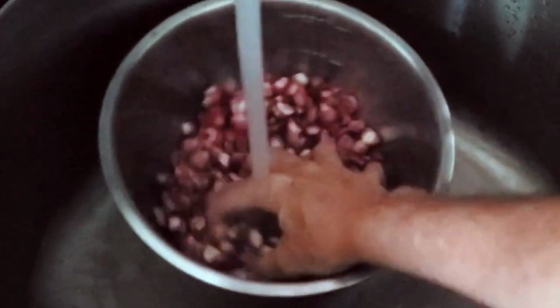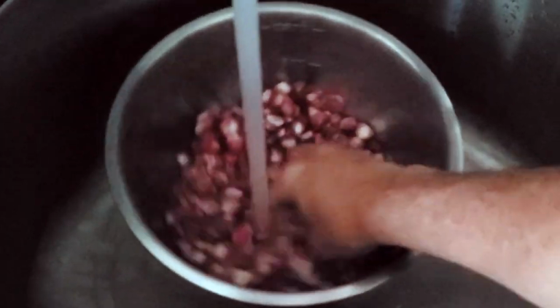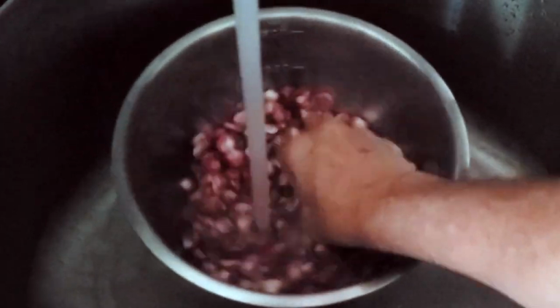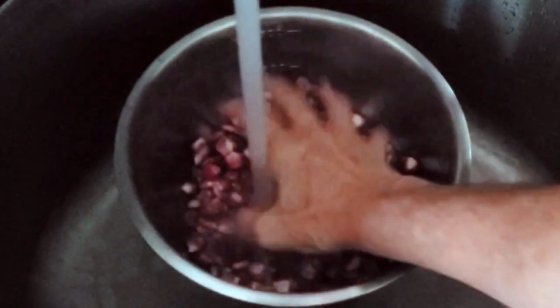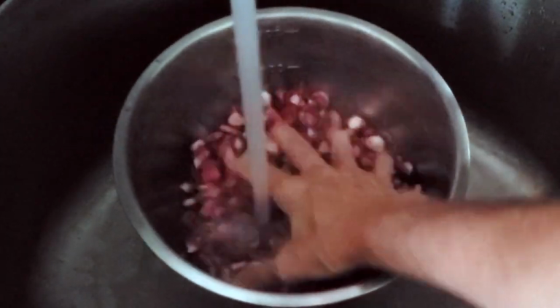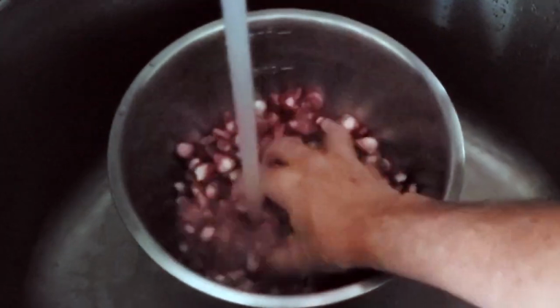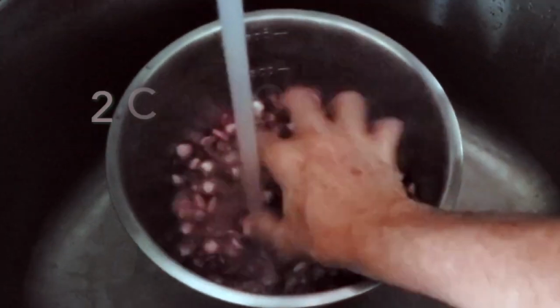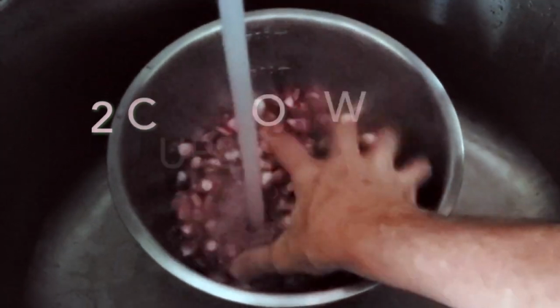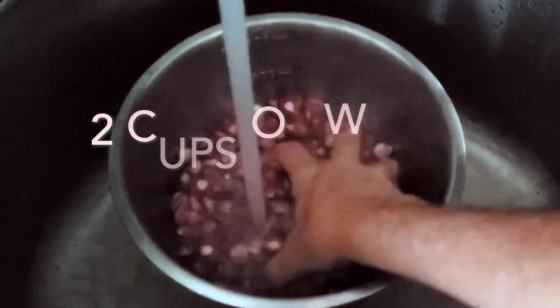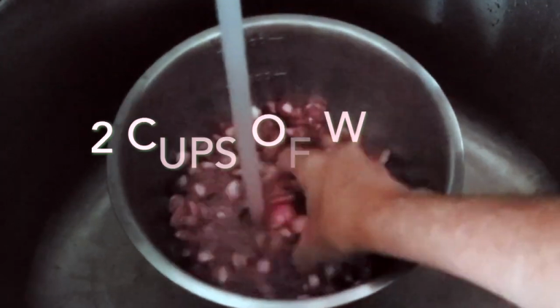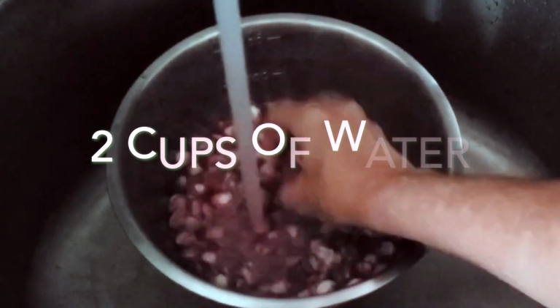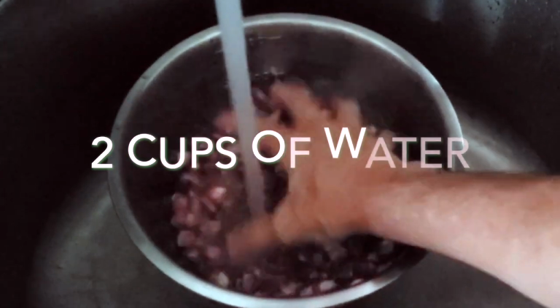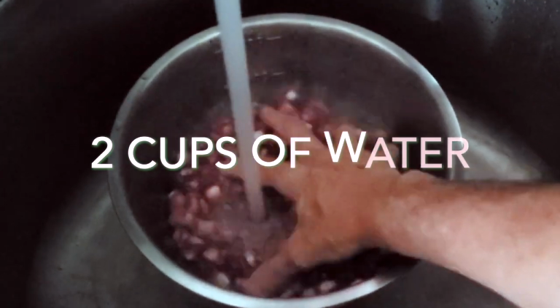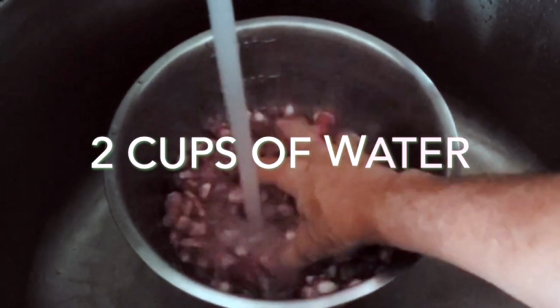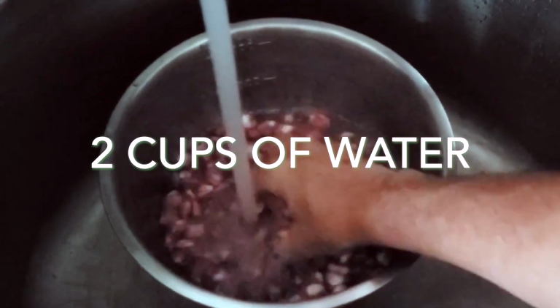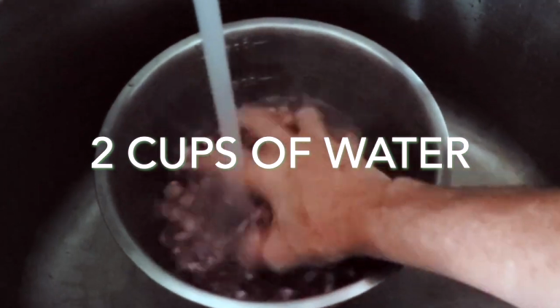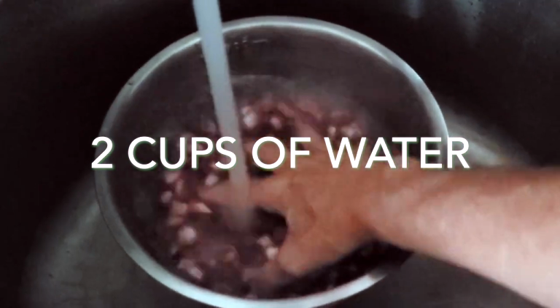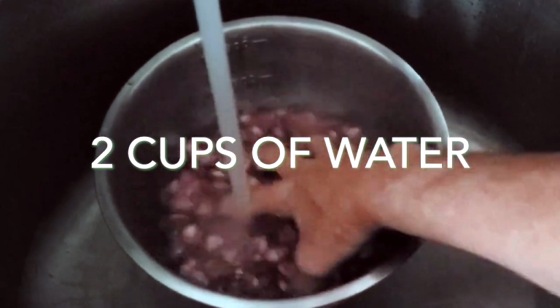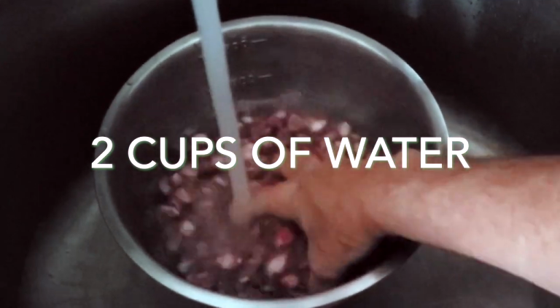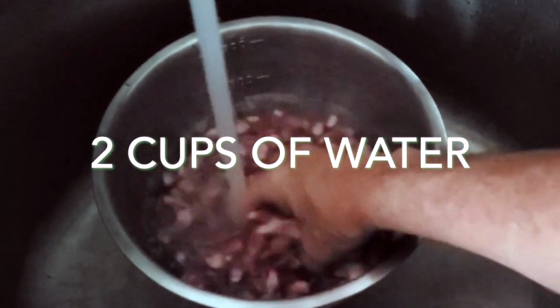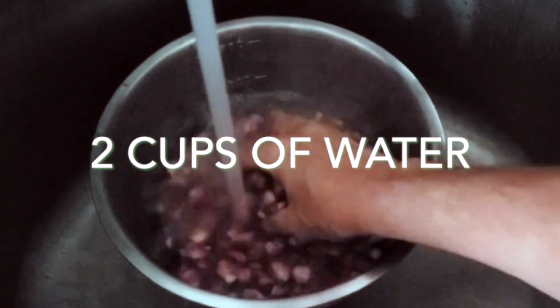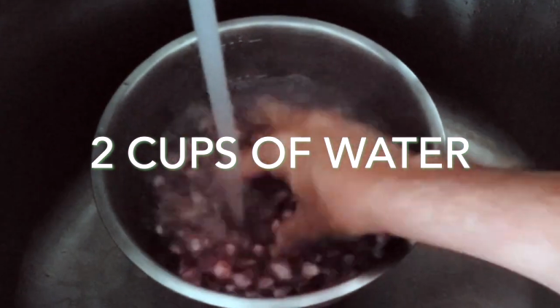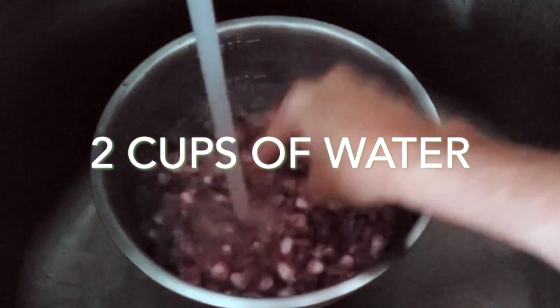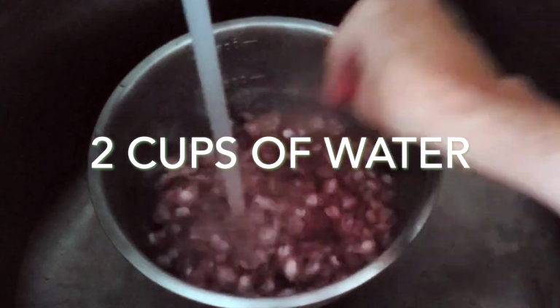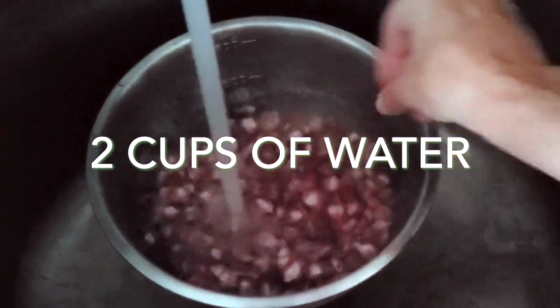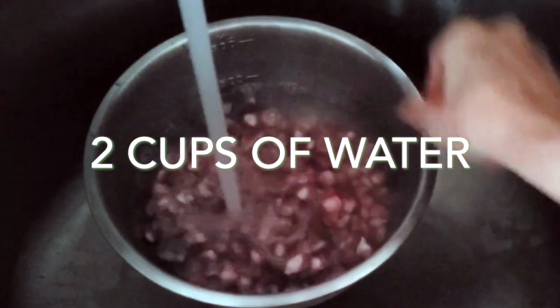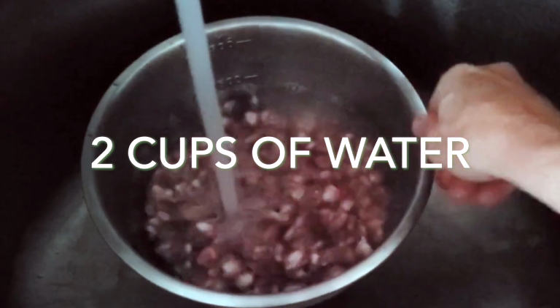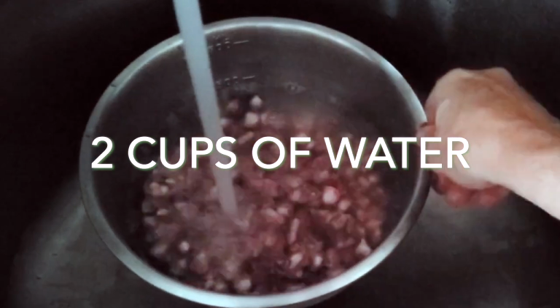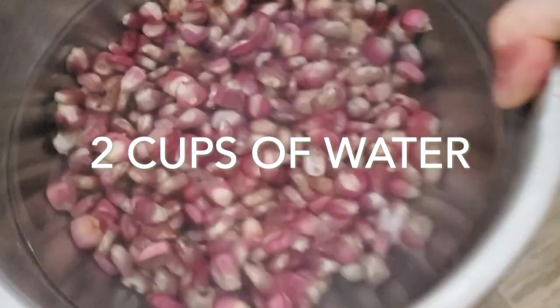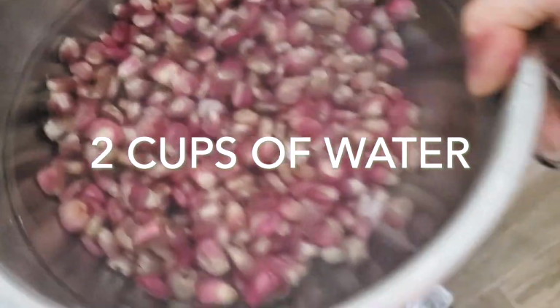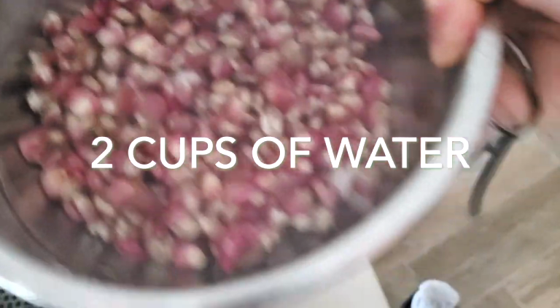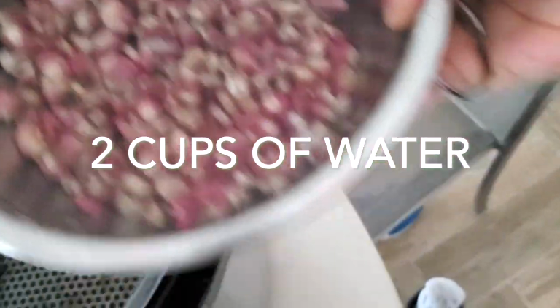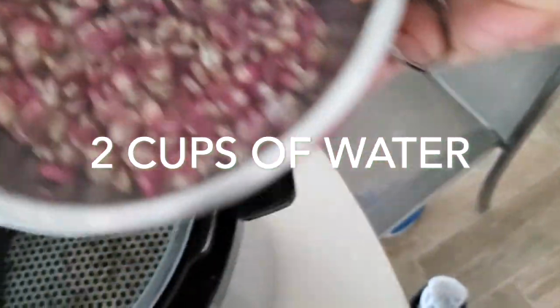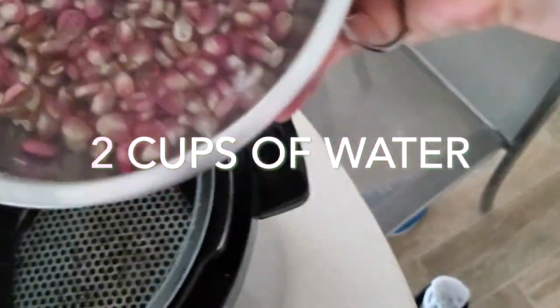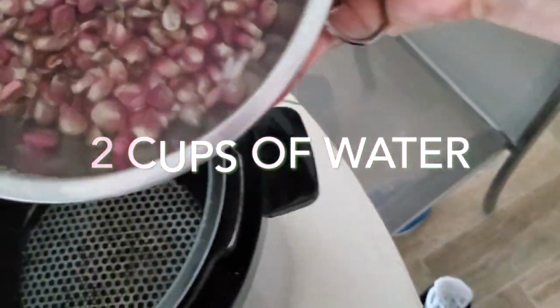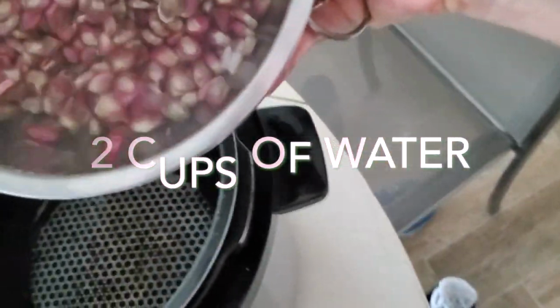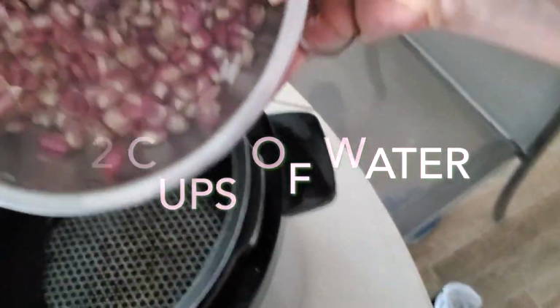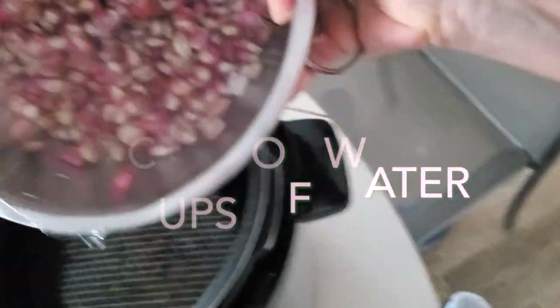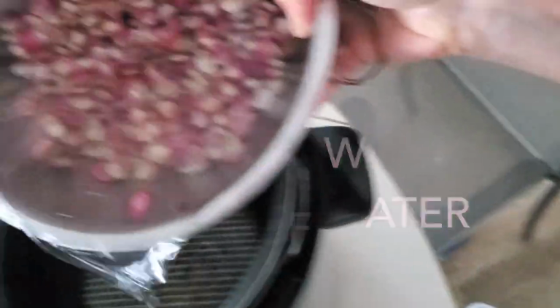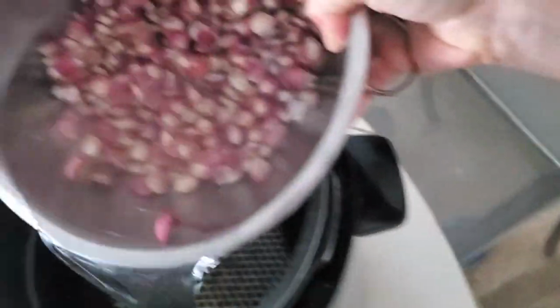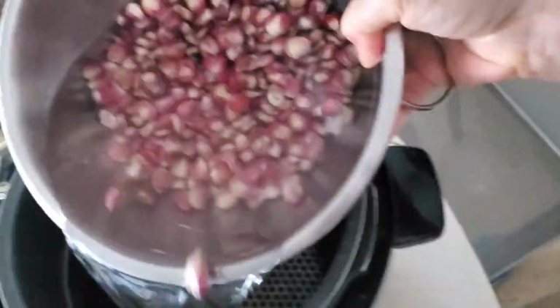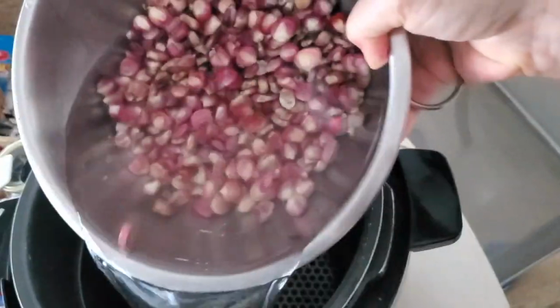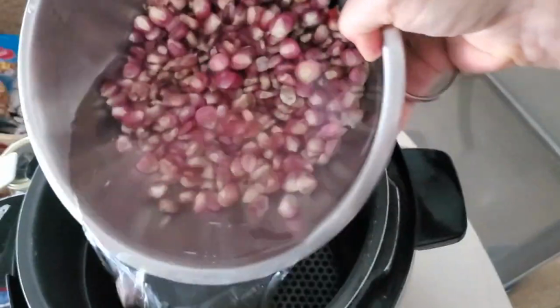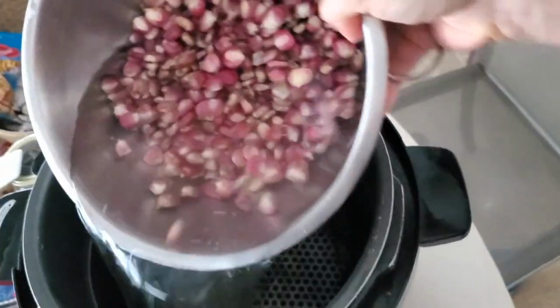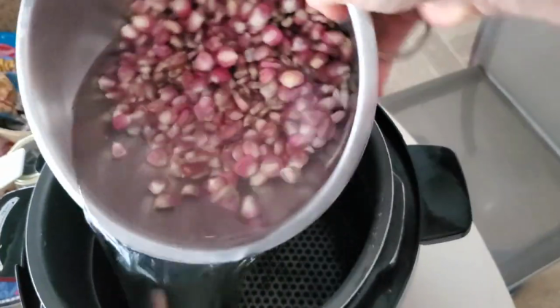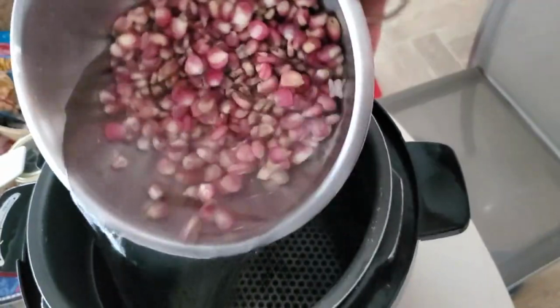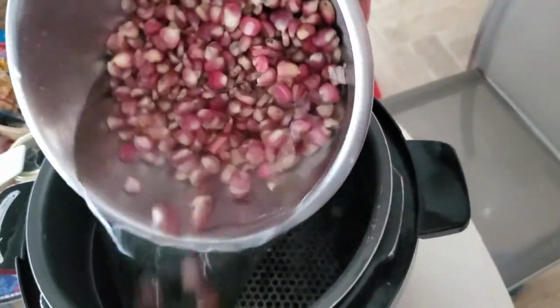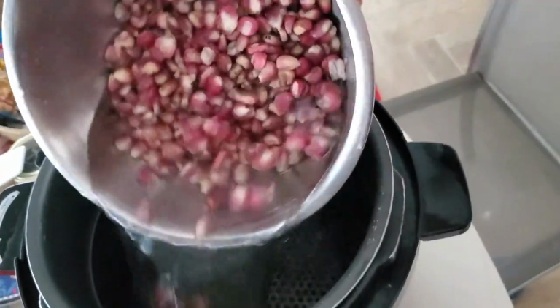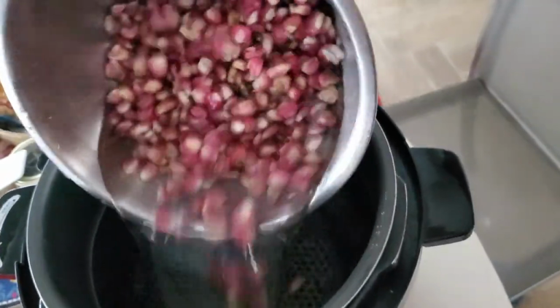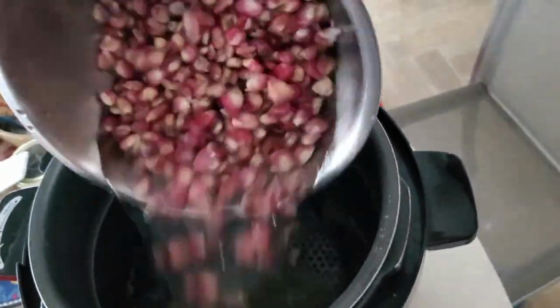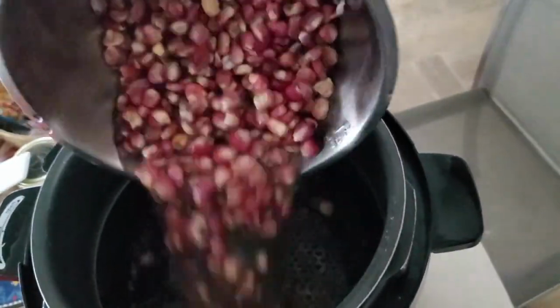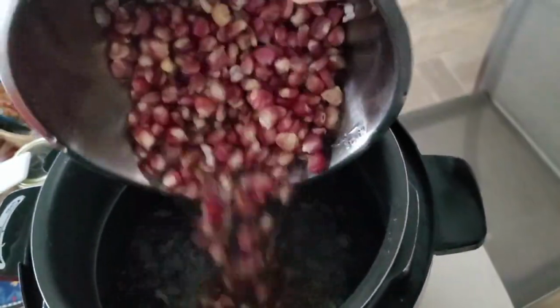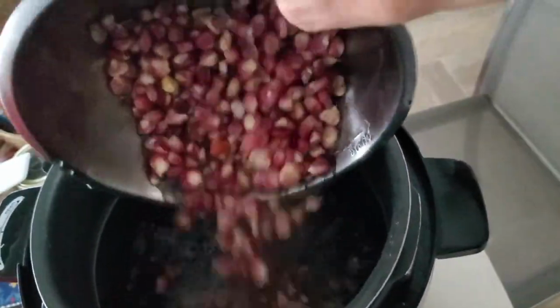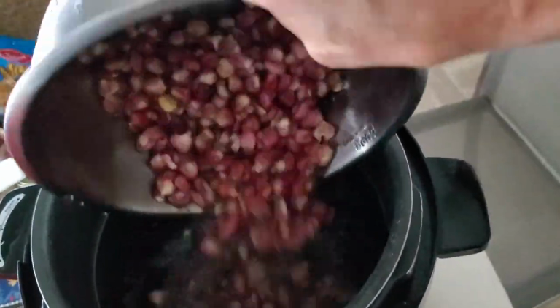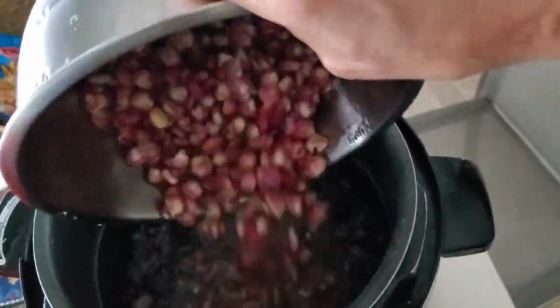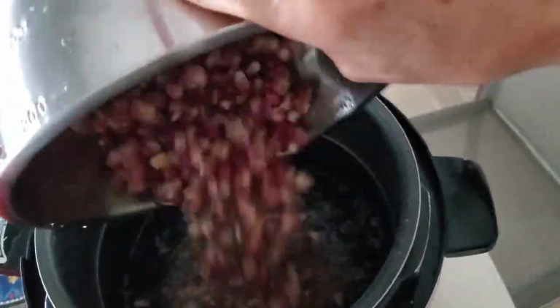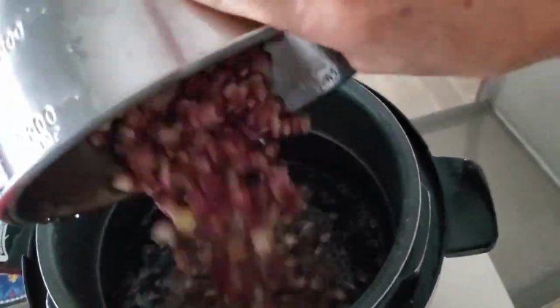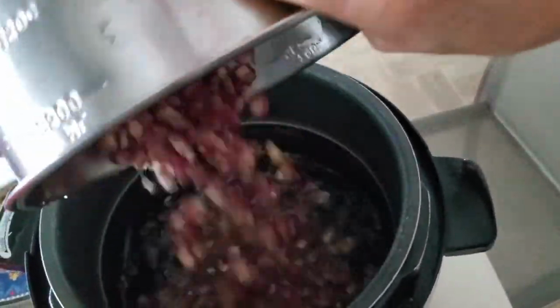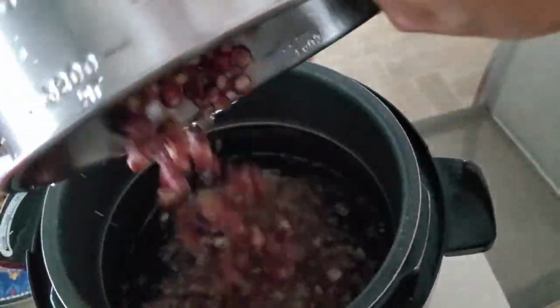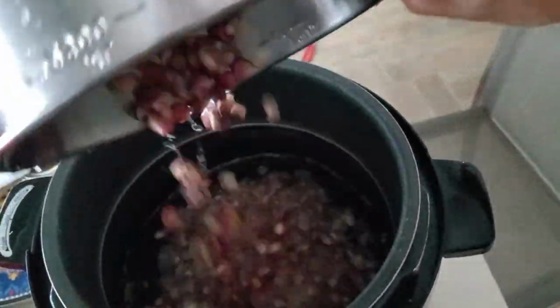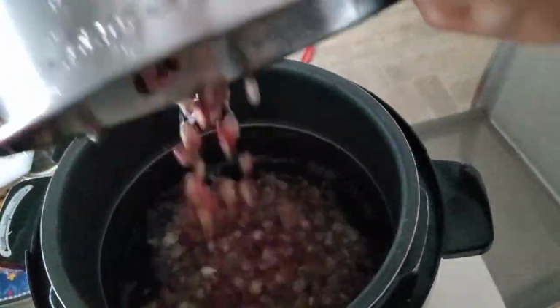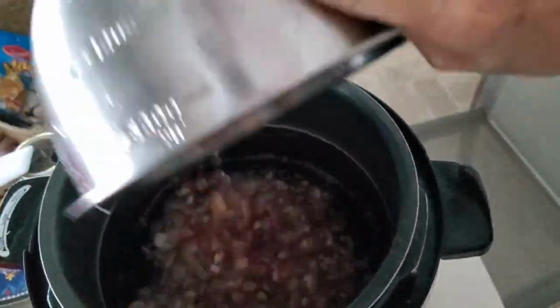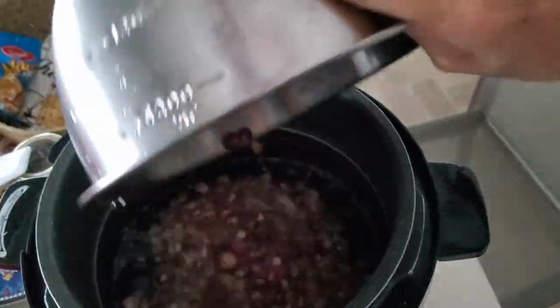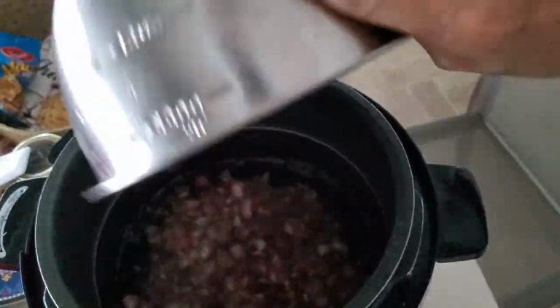Now, the next day you're gonna see how it's plumped. They are beautiful, red and ready to be cooked.